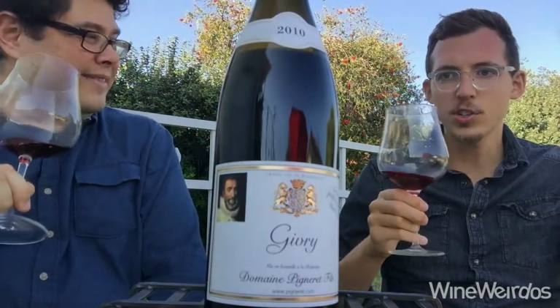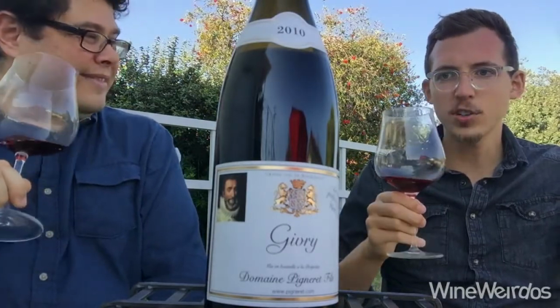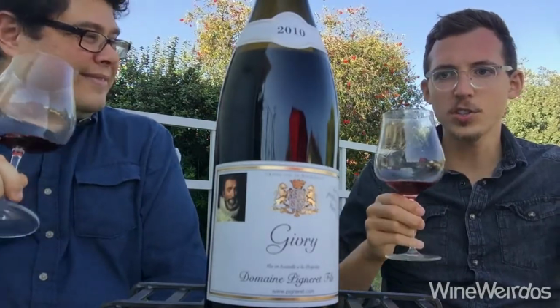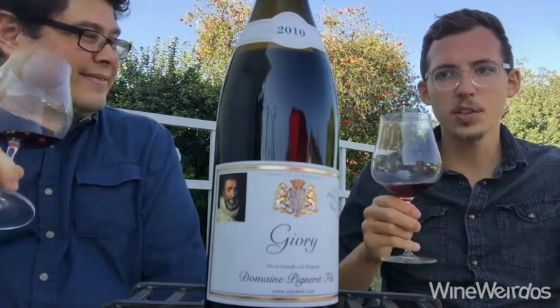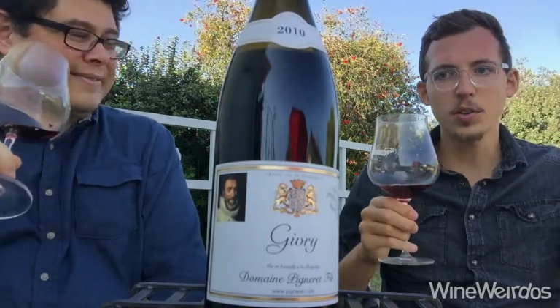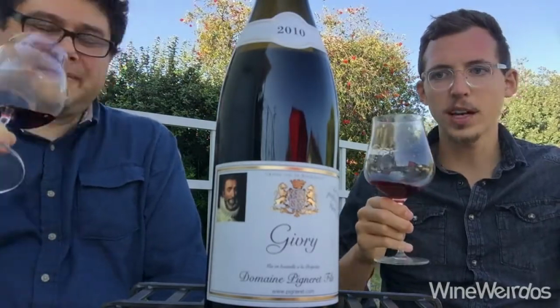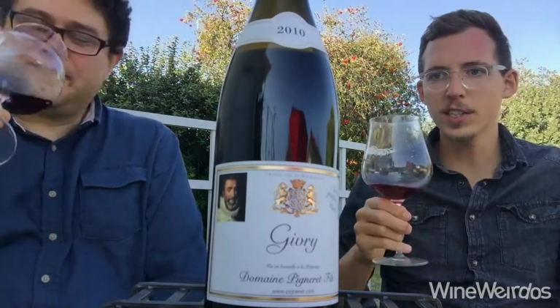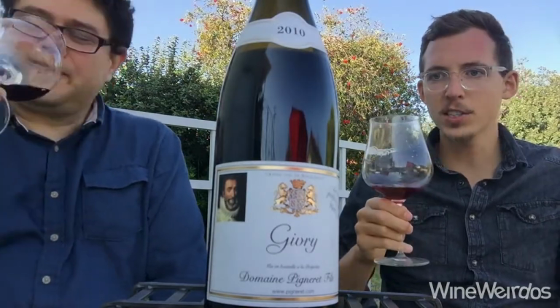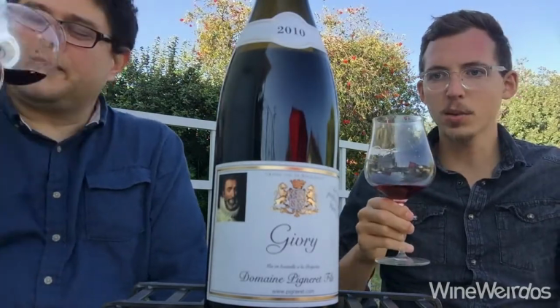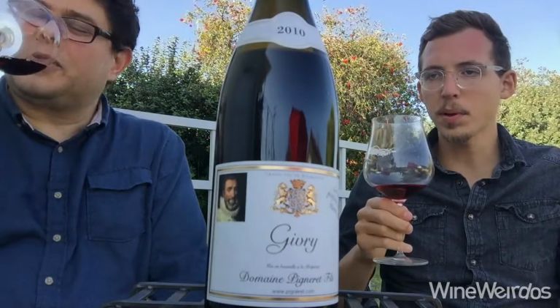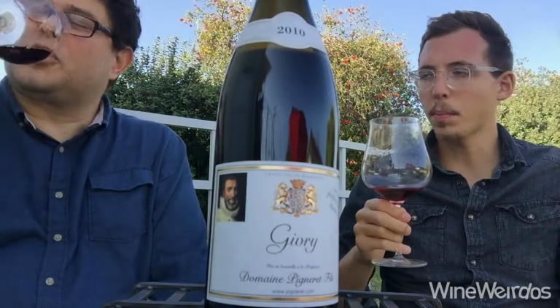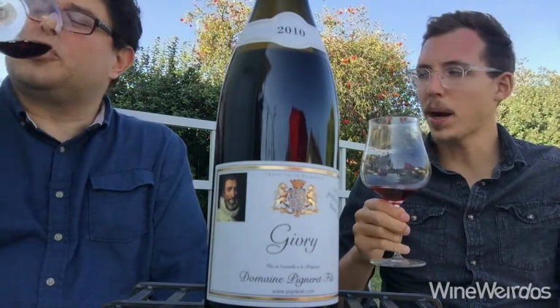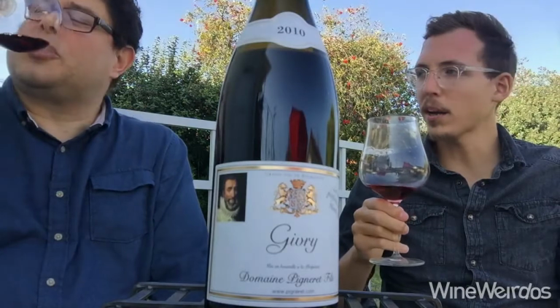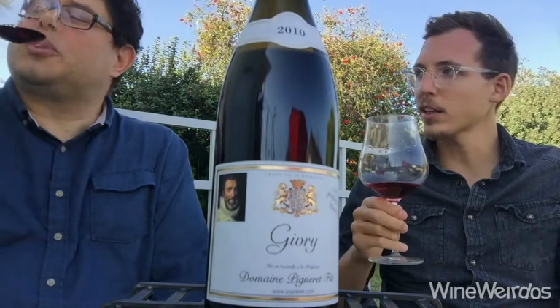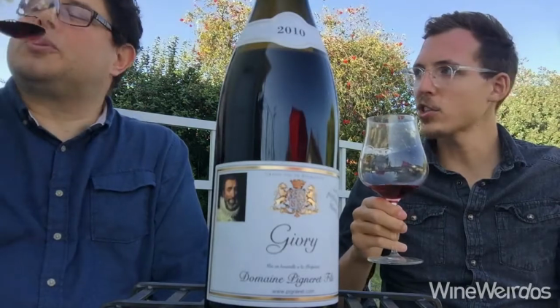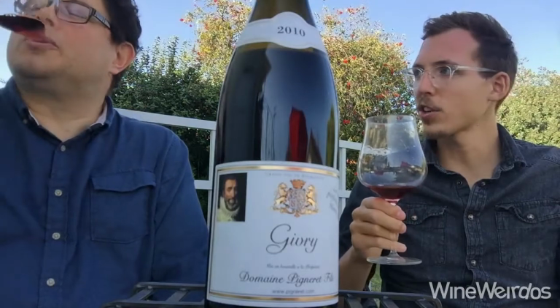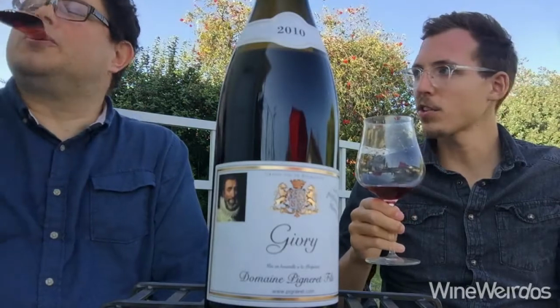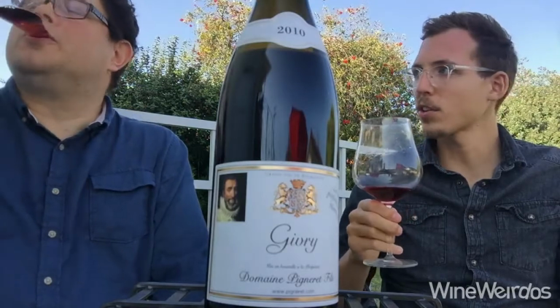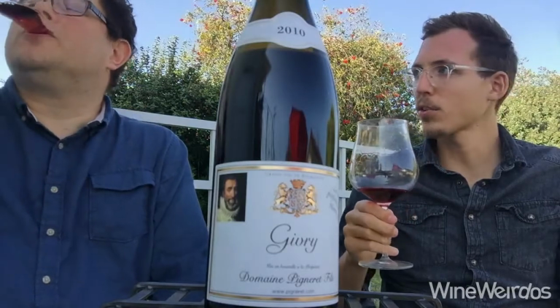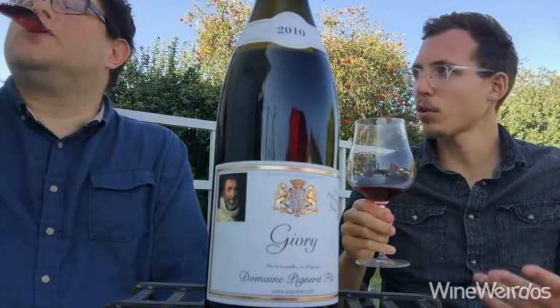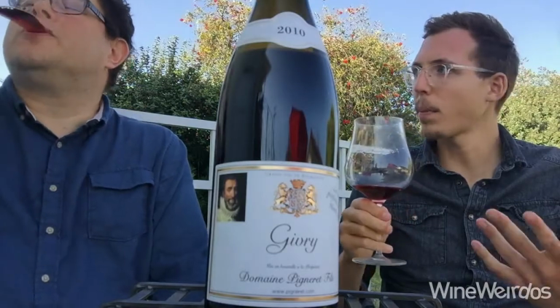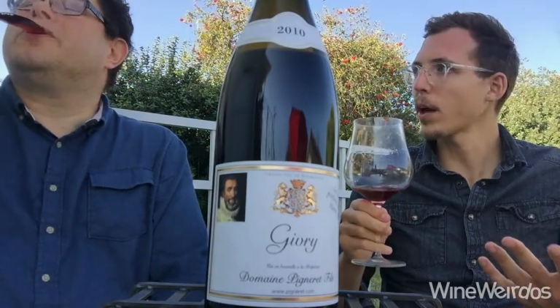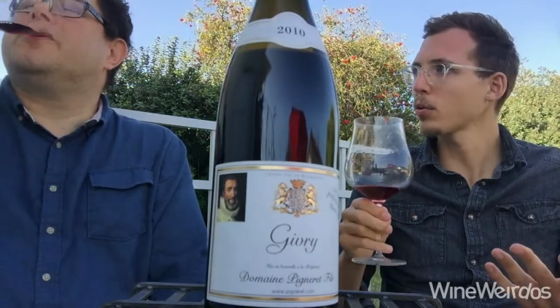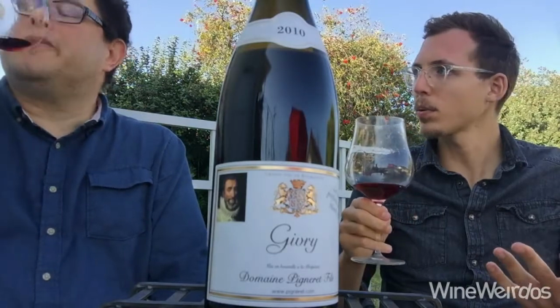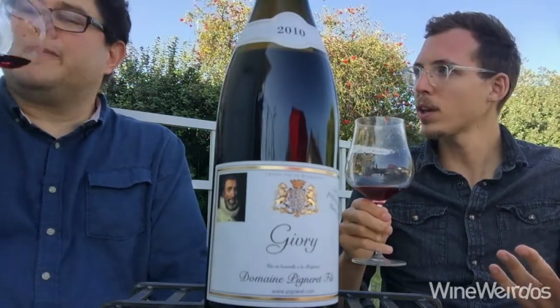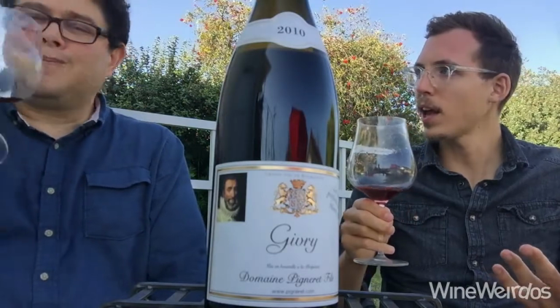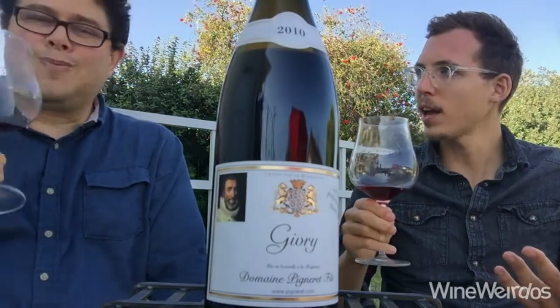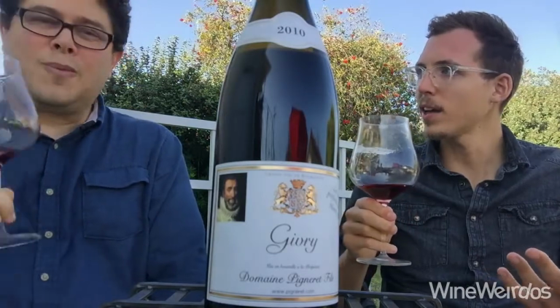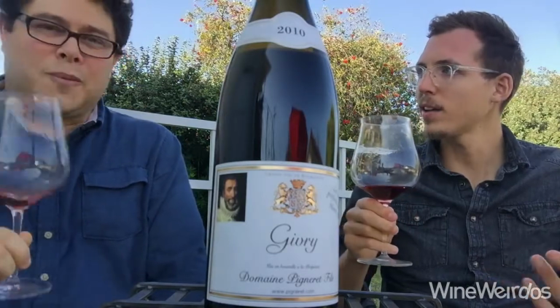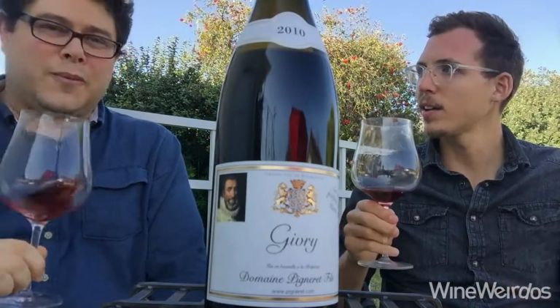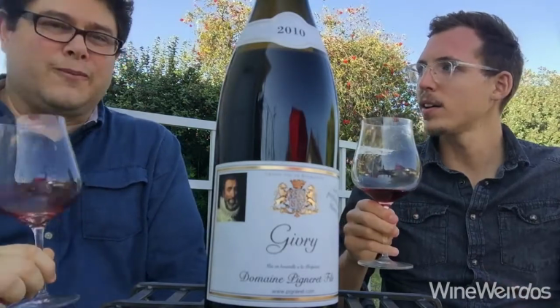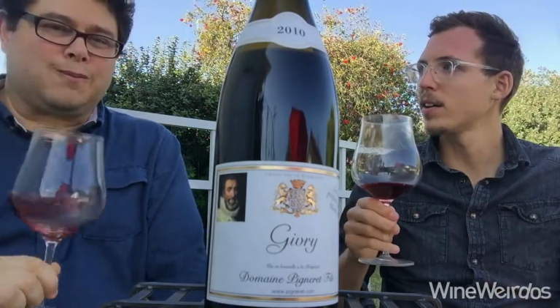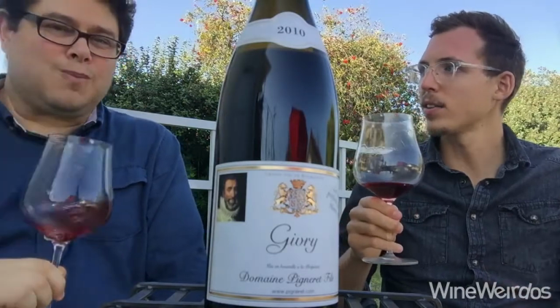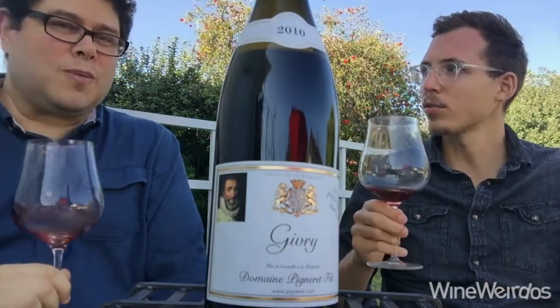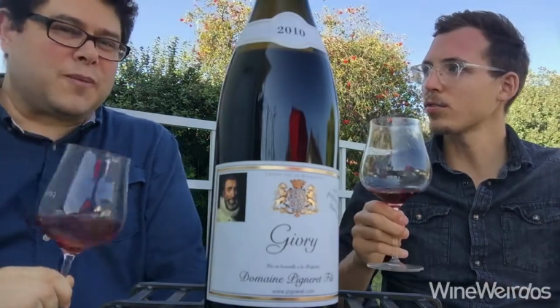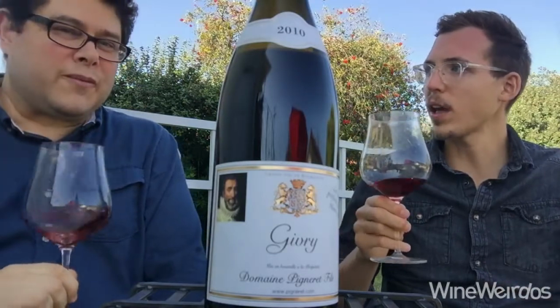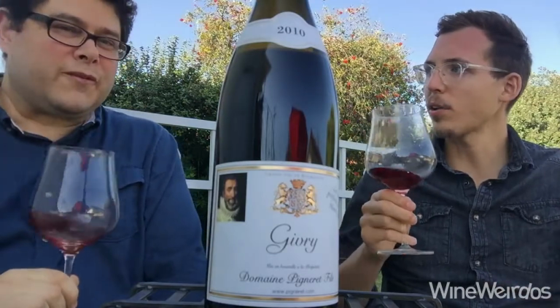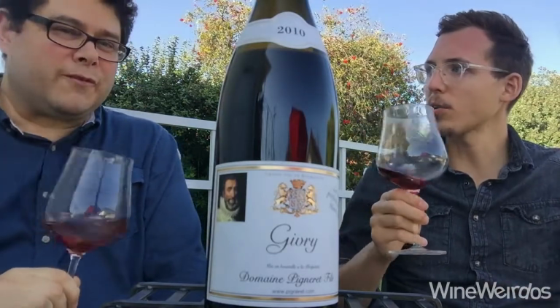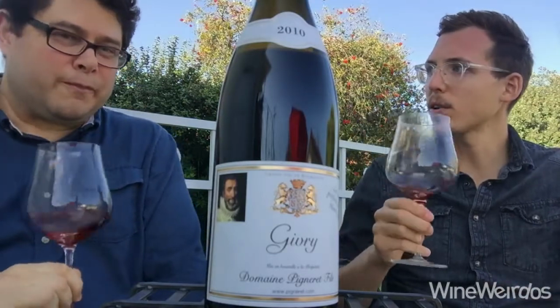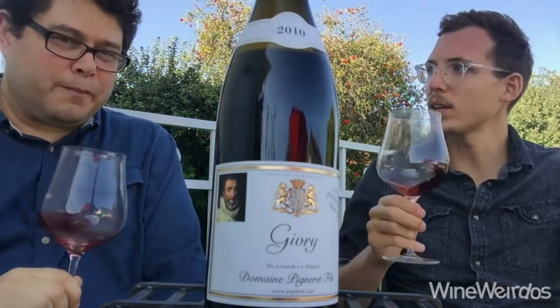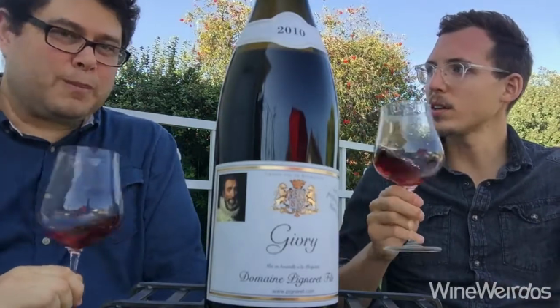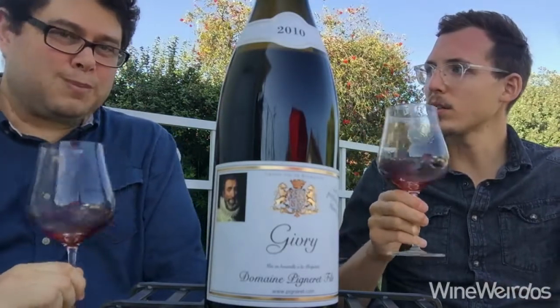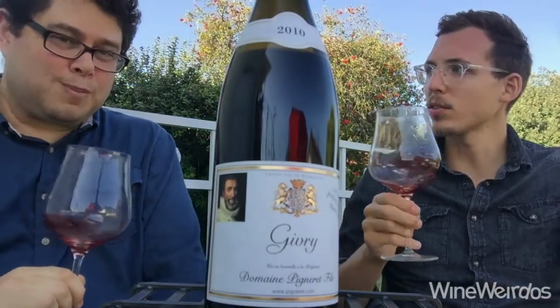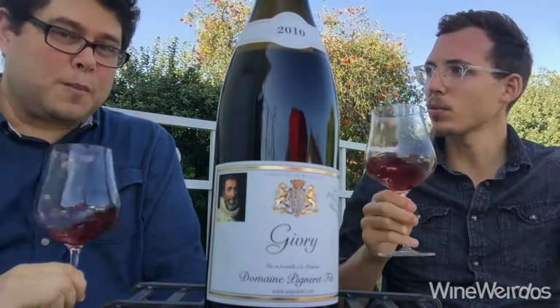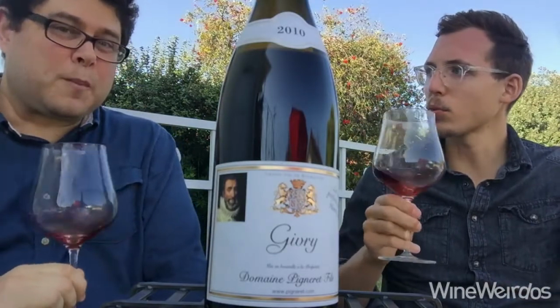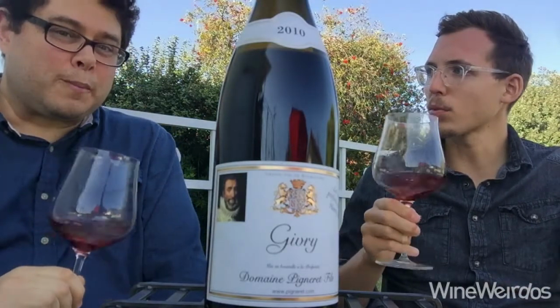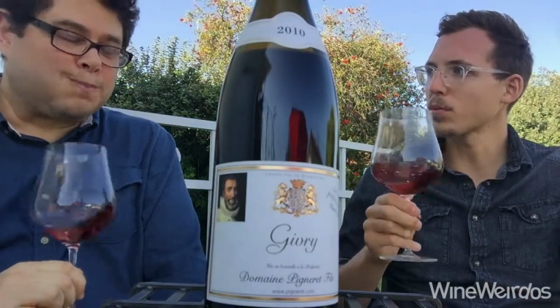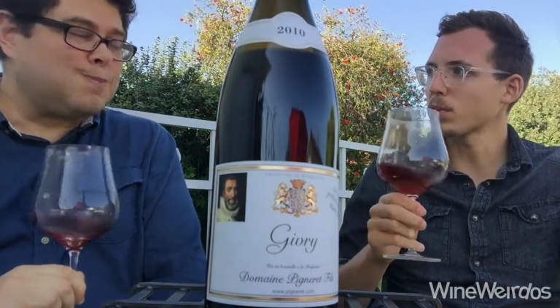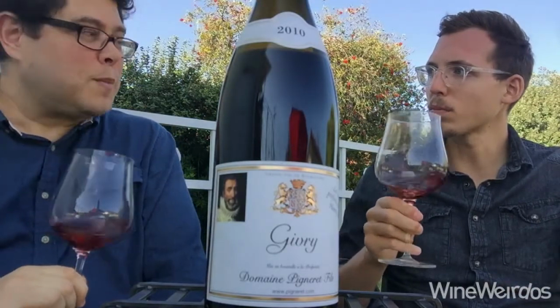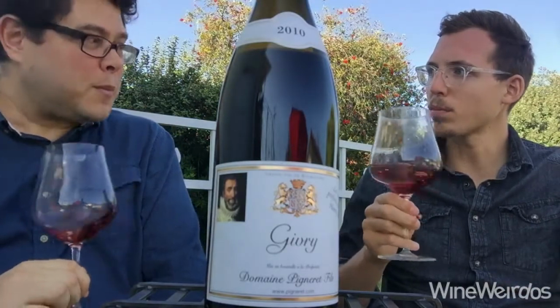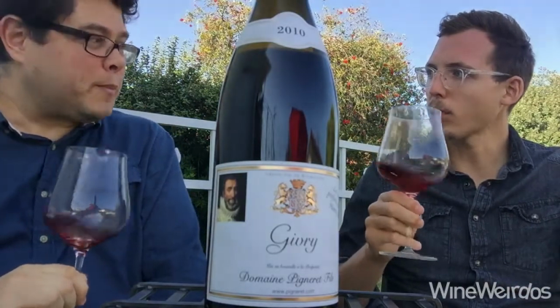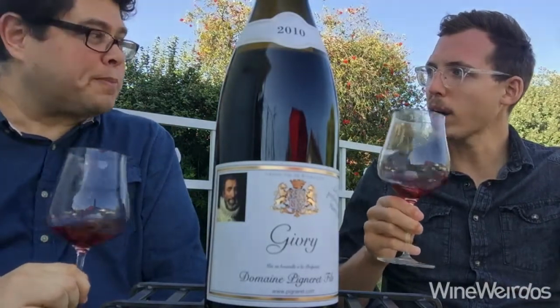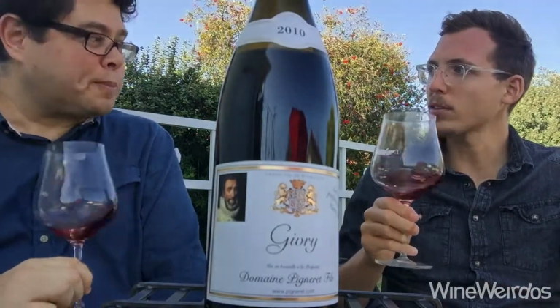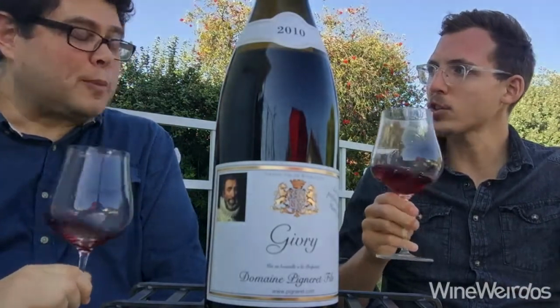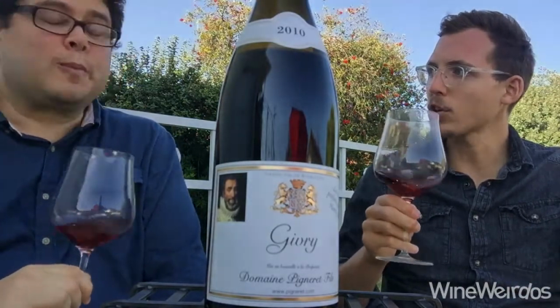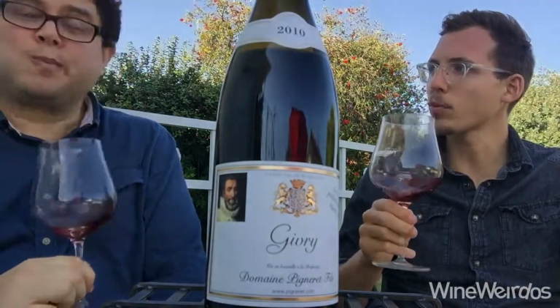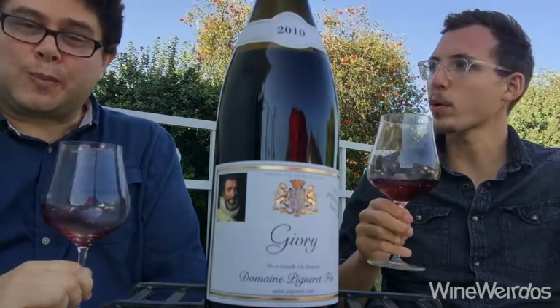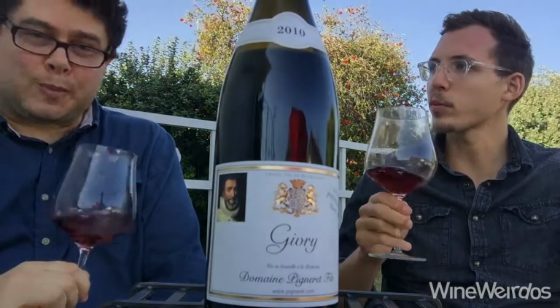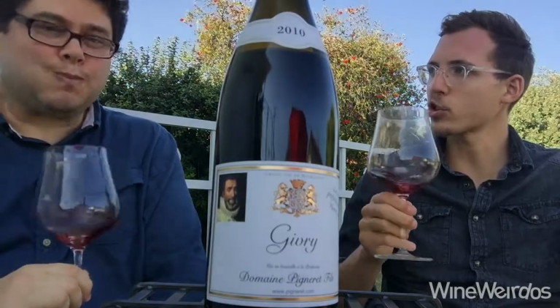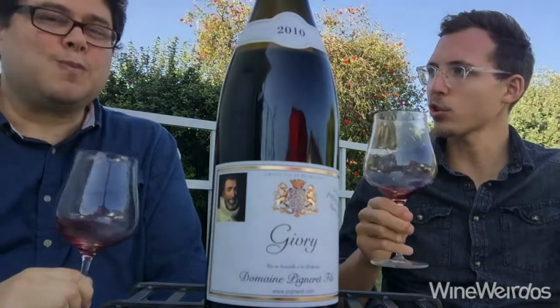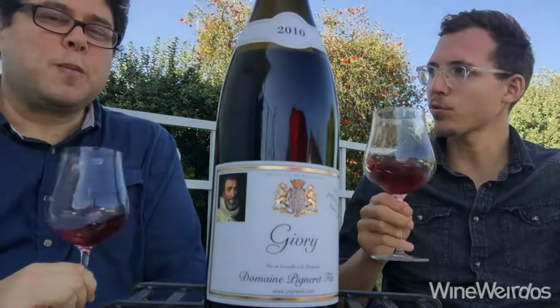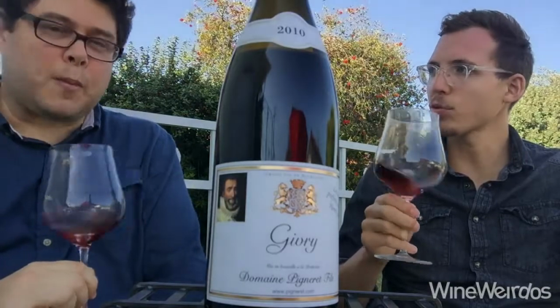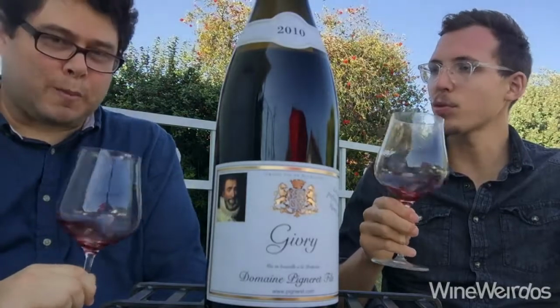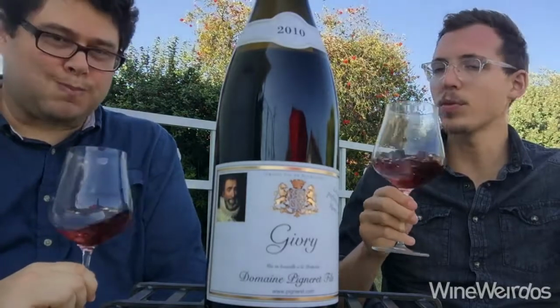This shows a nice little bit of bottle age on it. You get a little bottle bouquet, a little flowery, a little more brown — darker, more mature fruit.